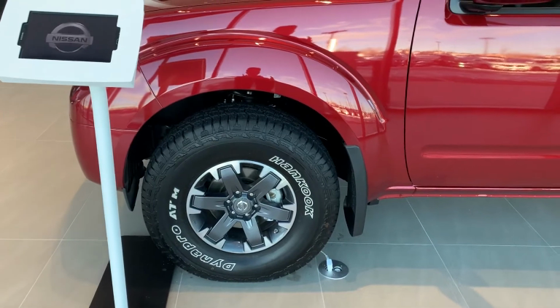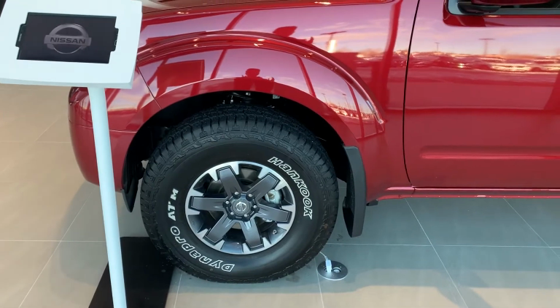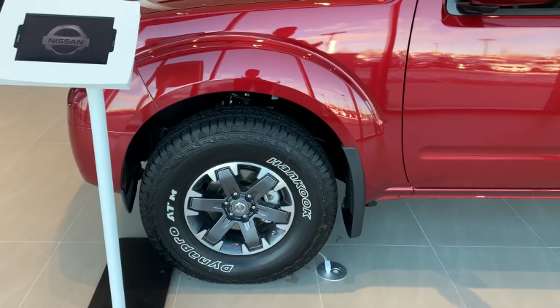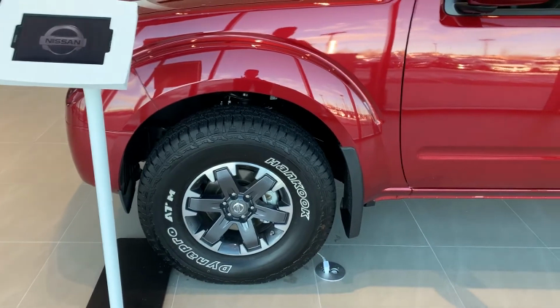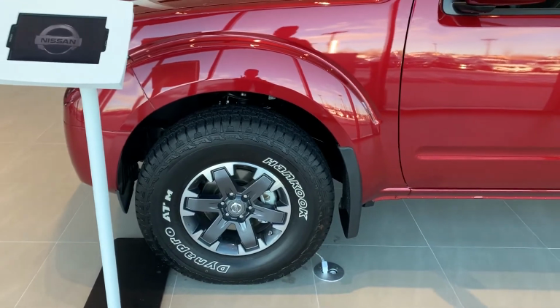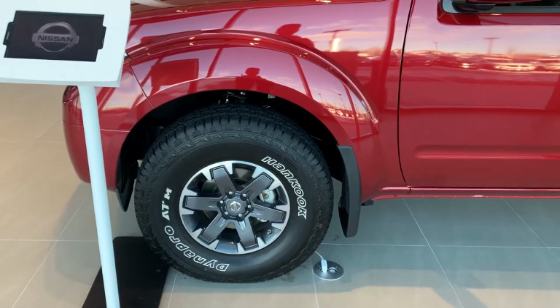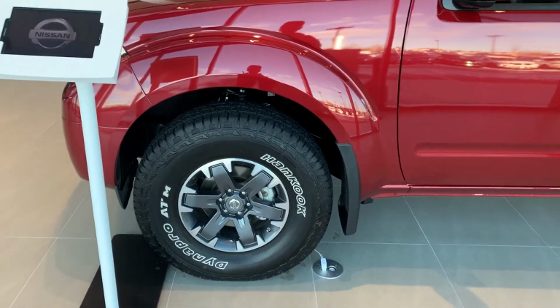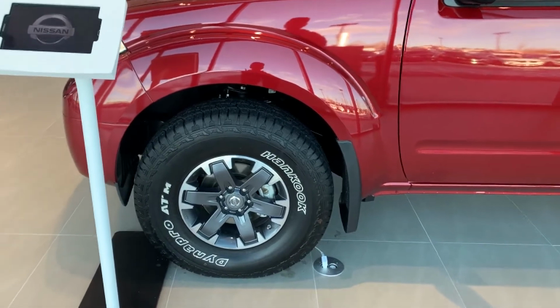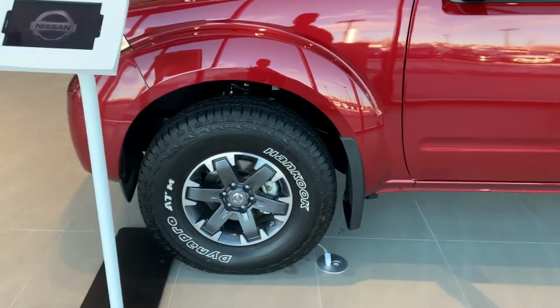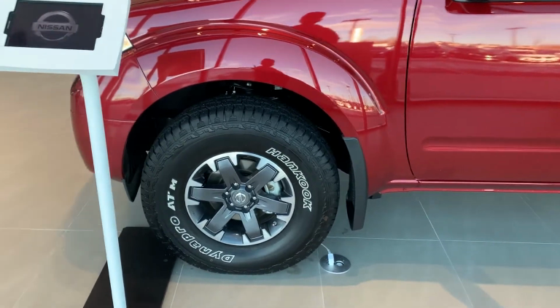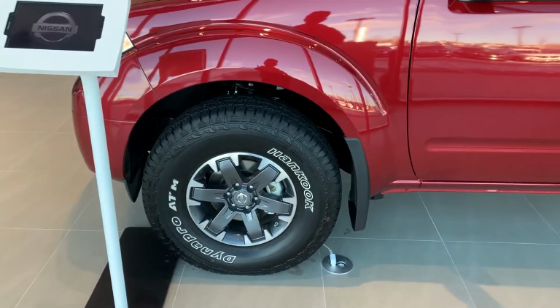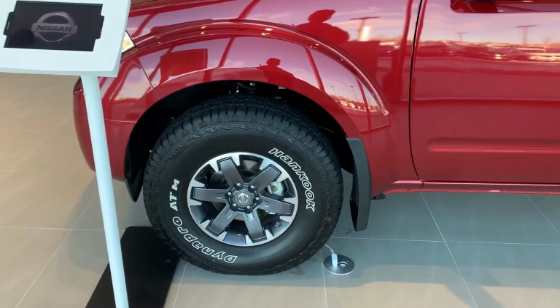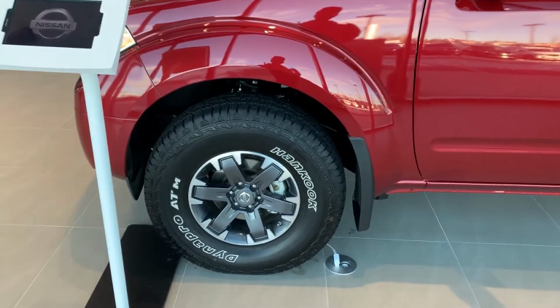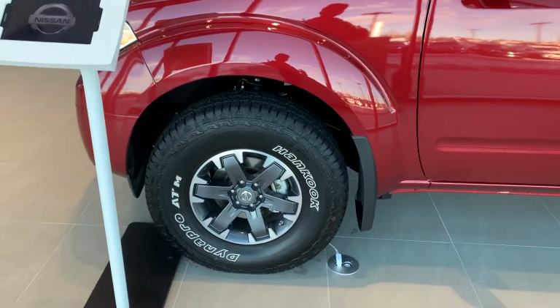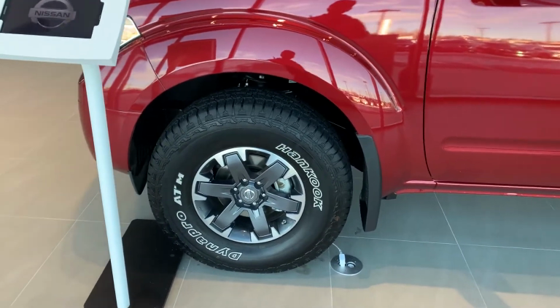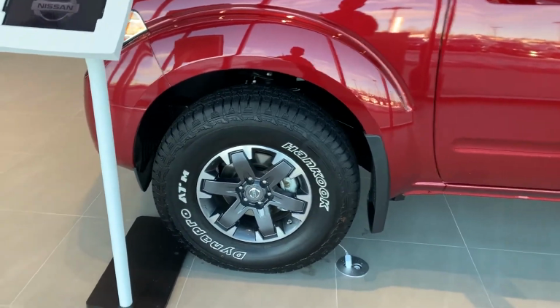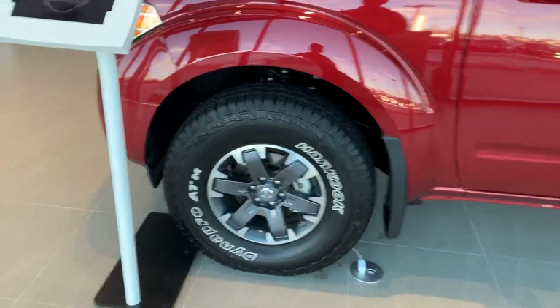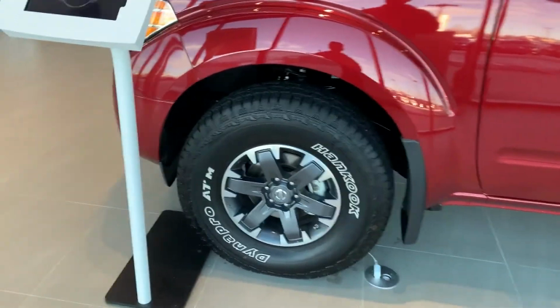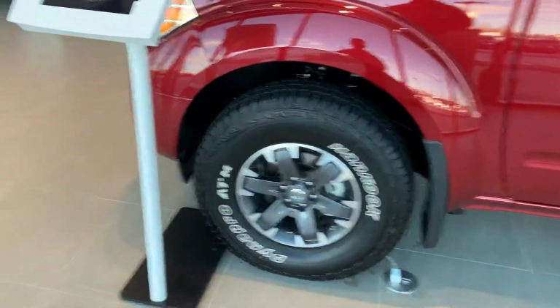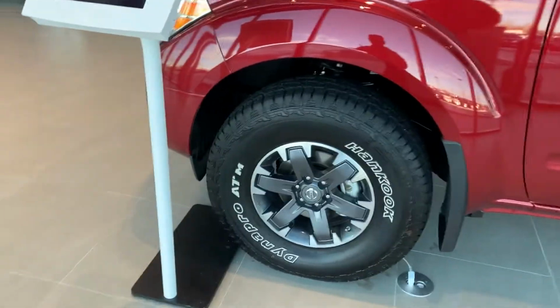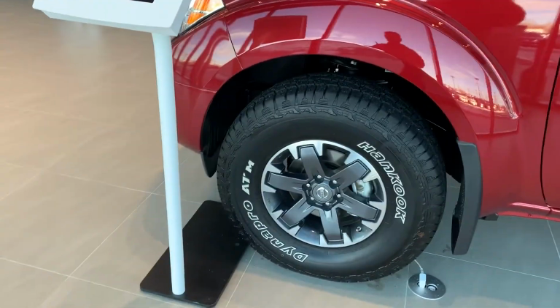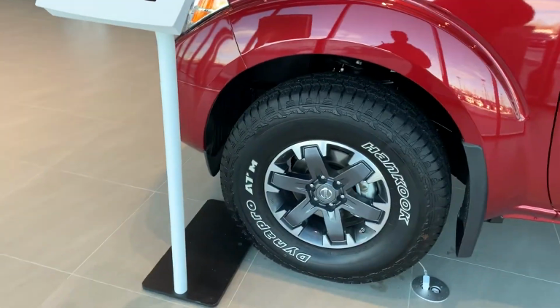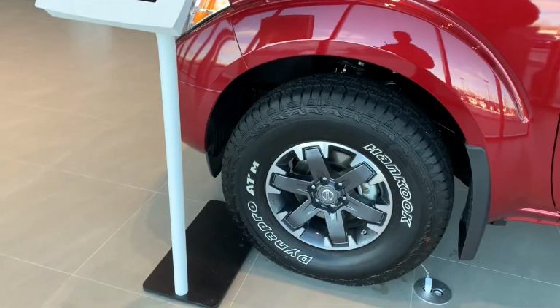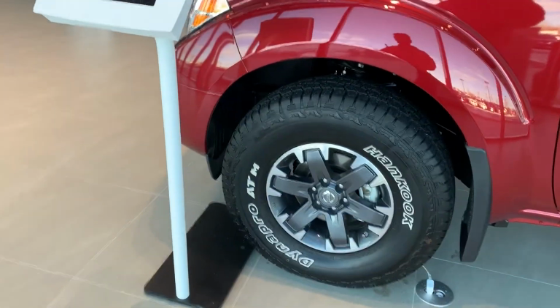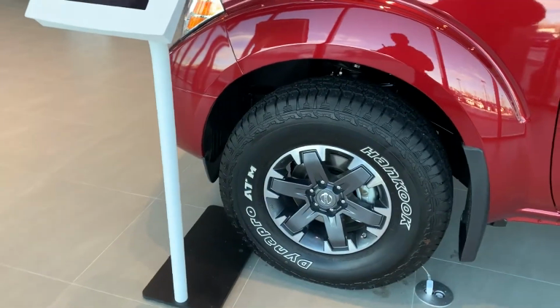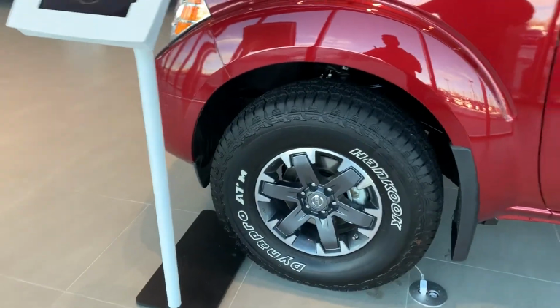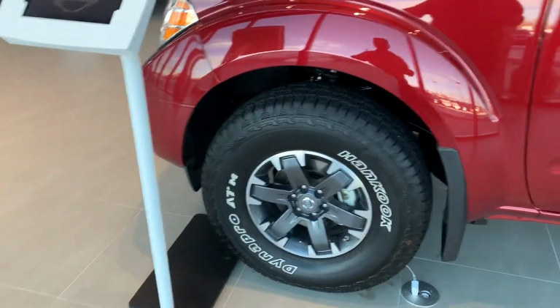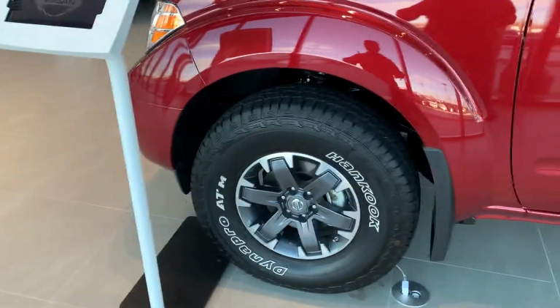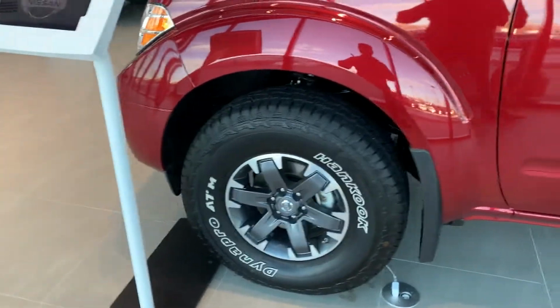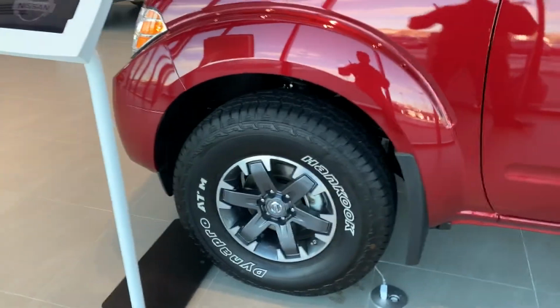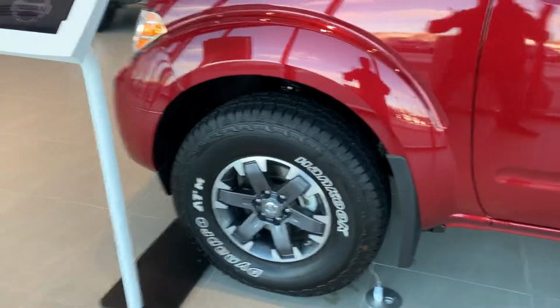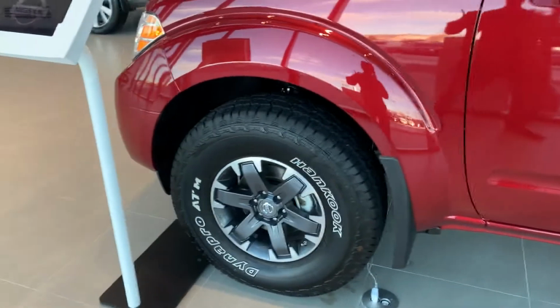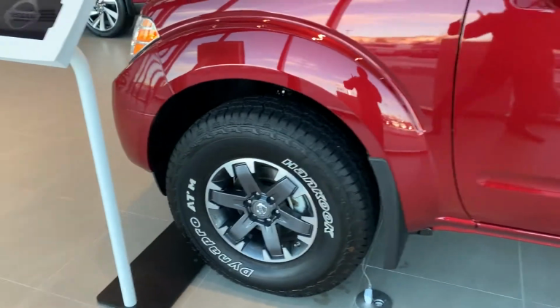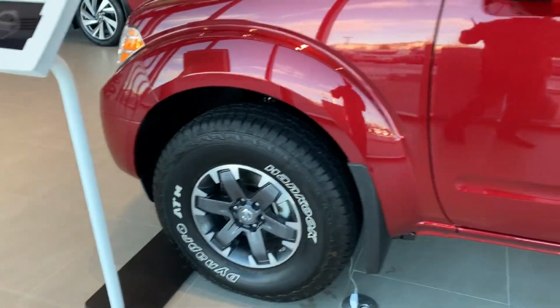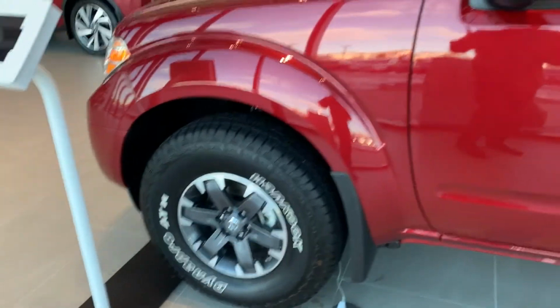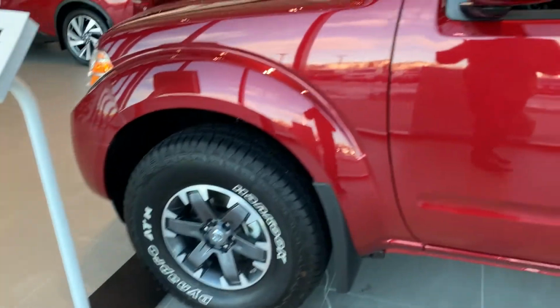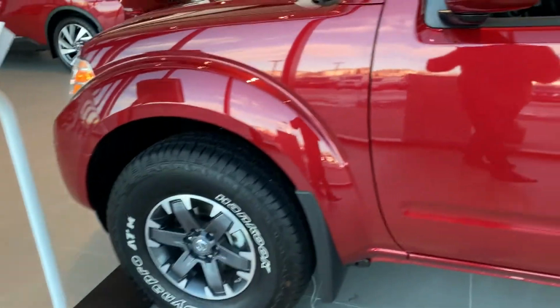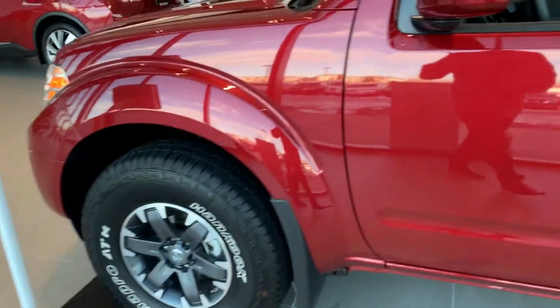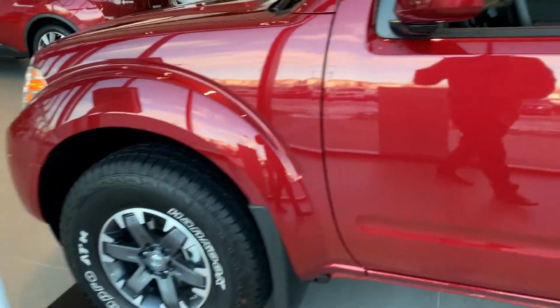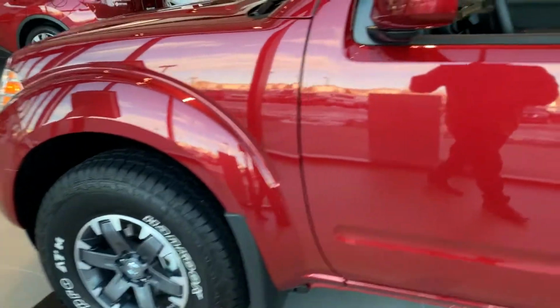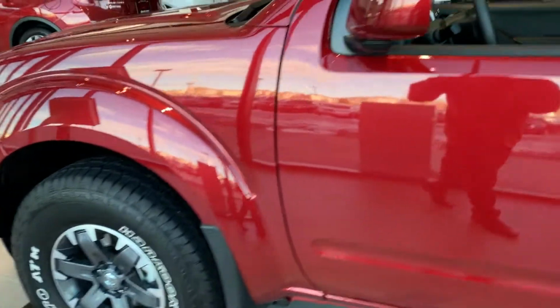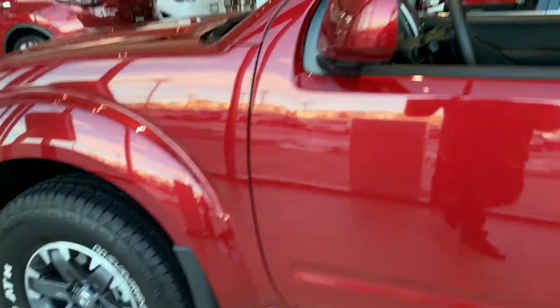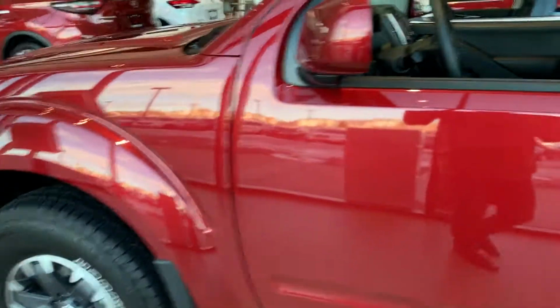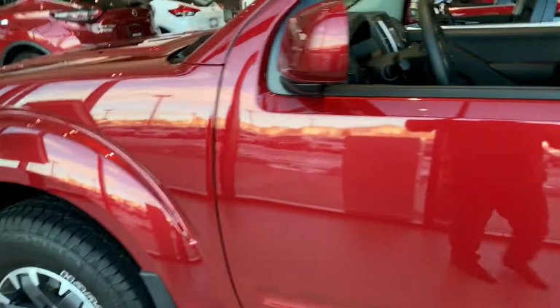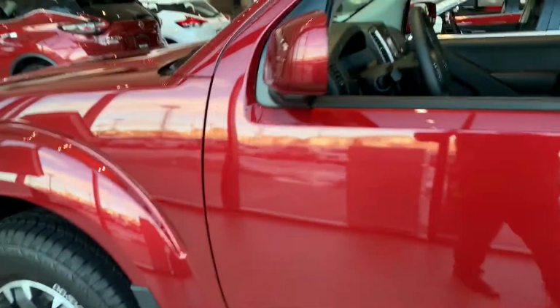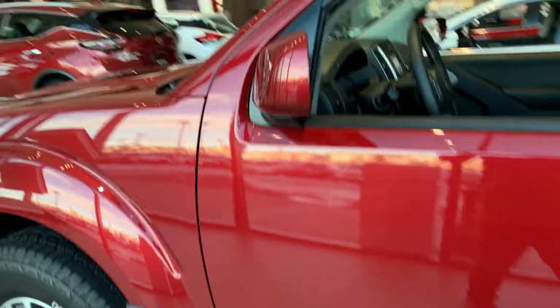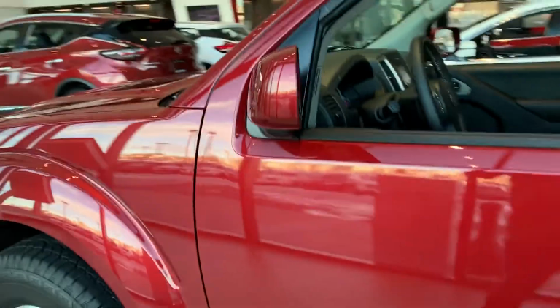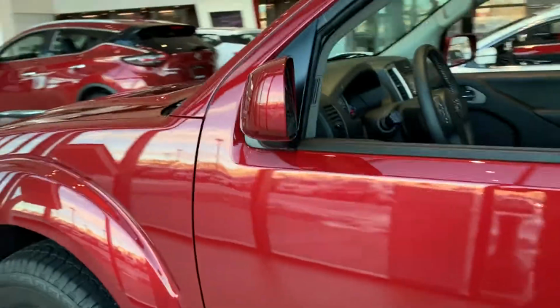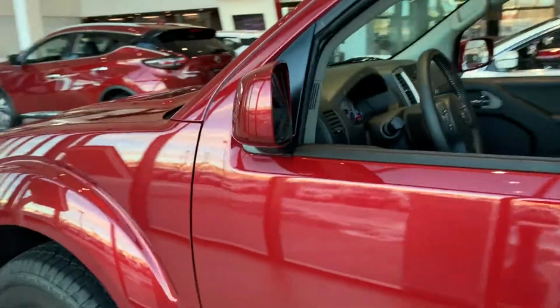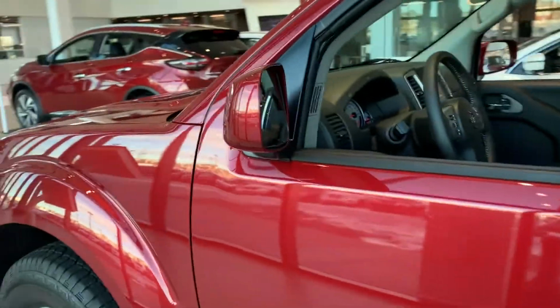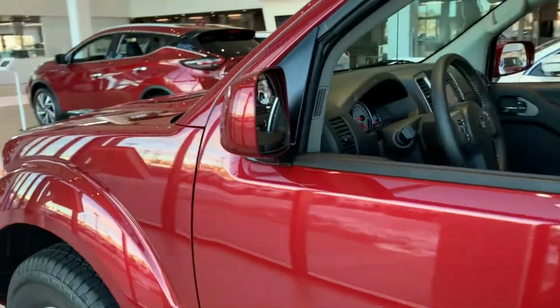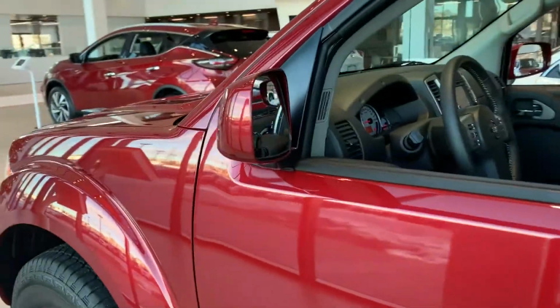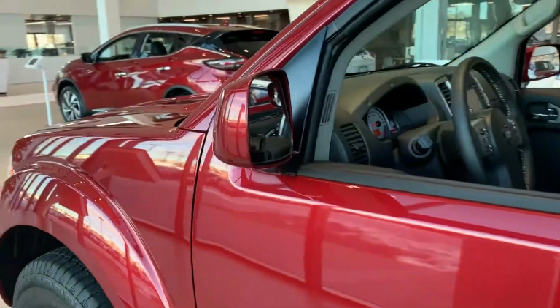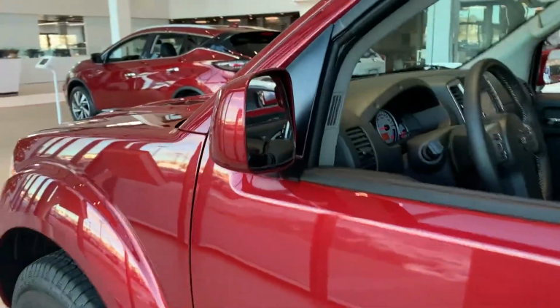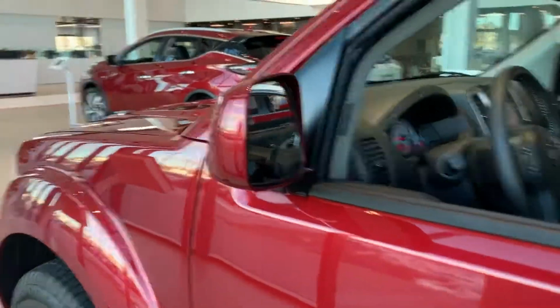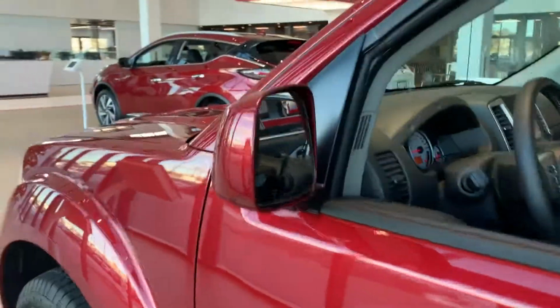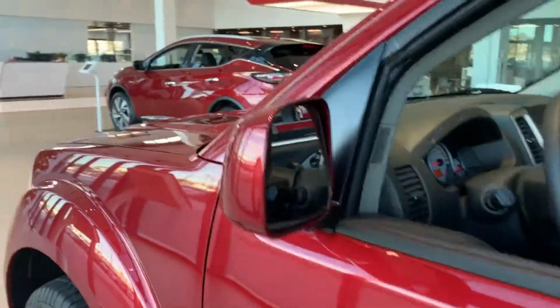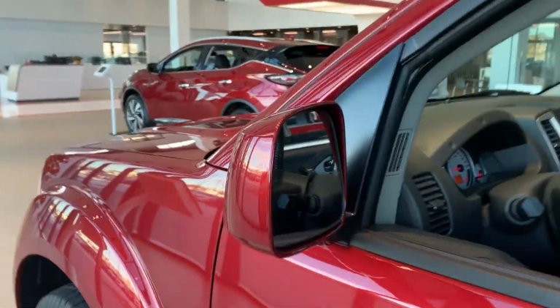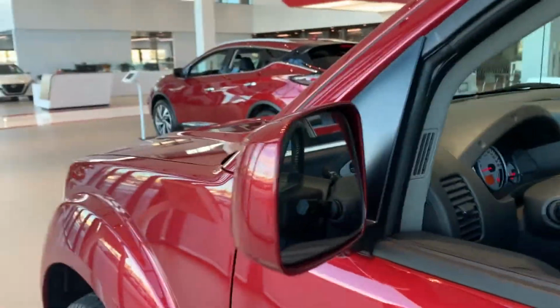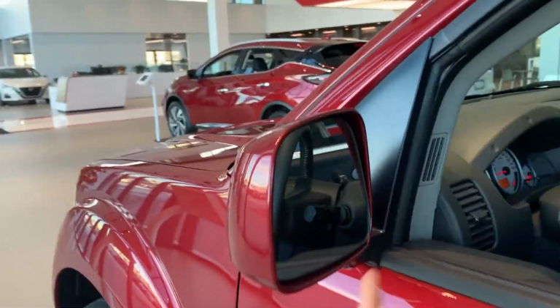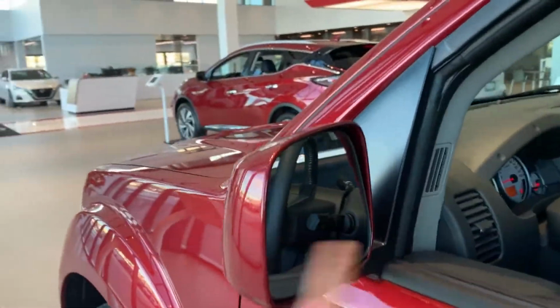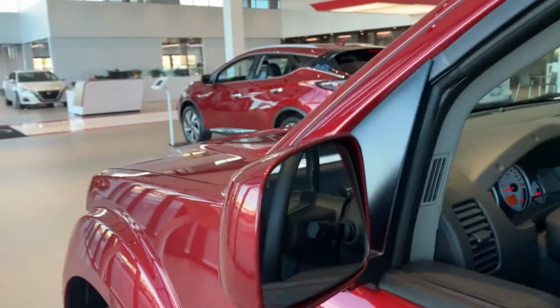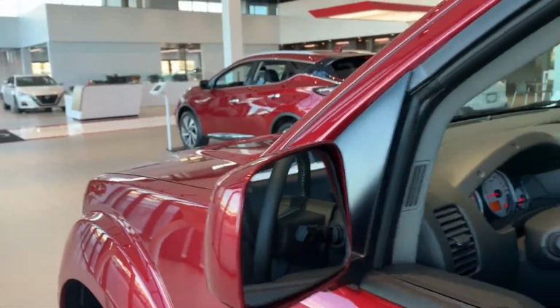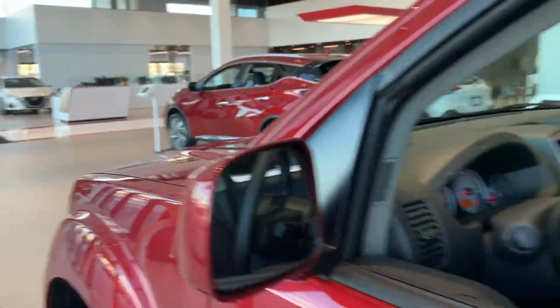16-inch aluminum alloy rims on Hankook Dyno Pro all-terrain tires. Breakaway mirrors that are heated as well.